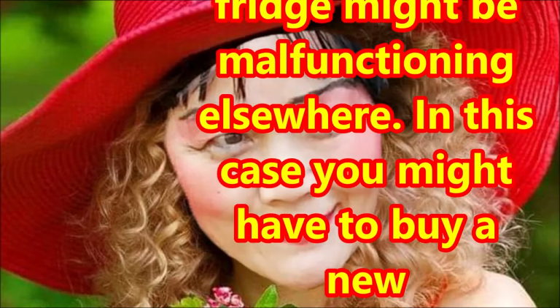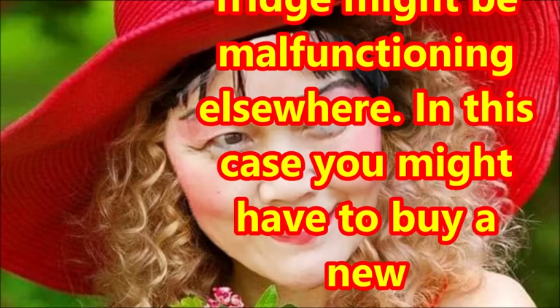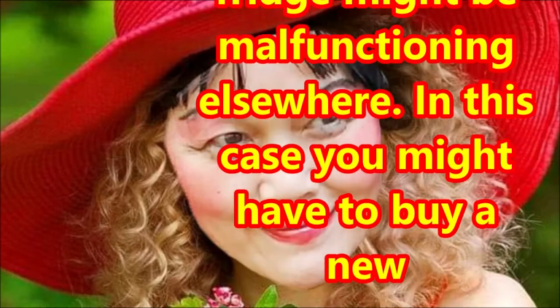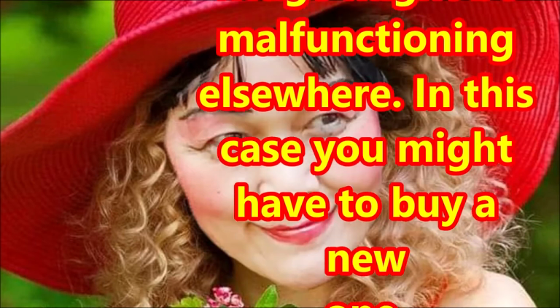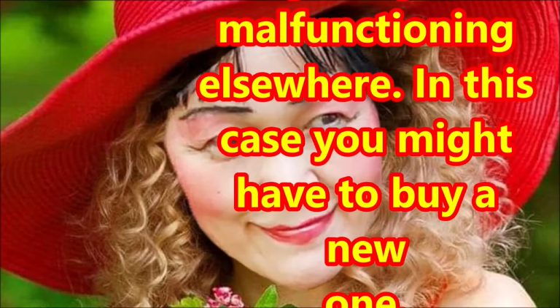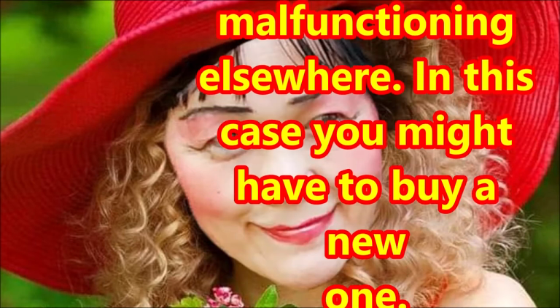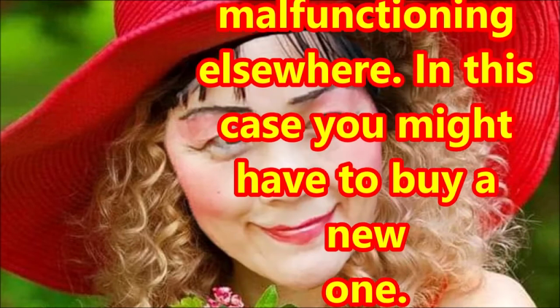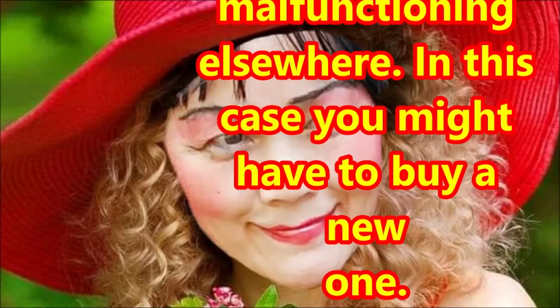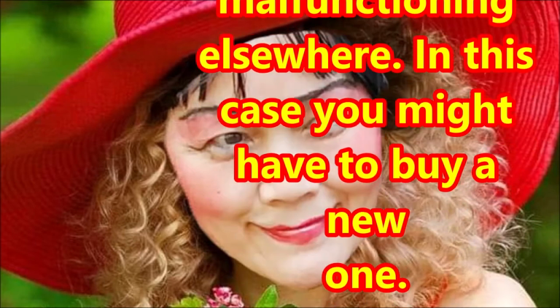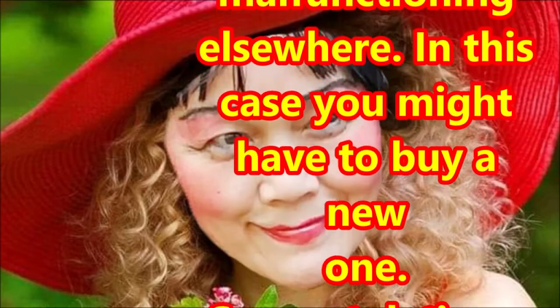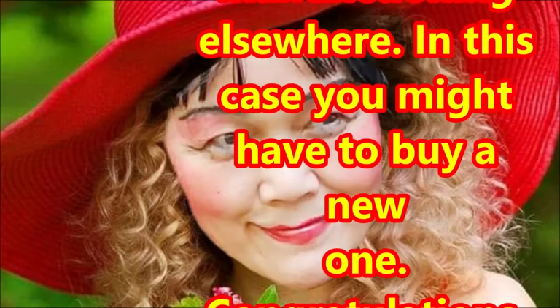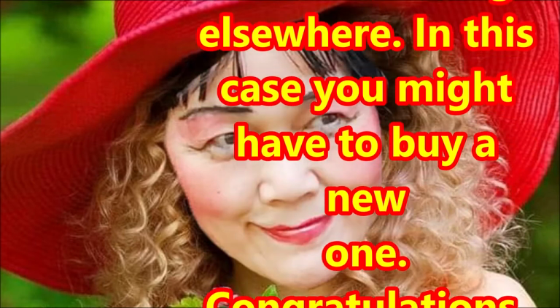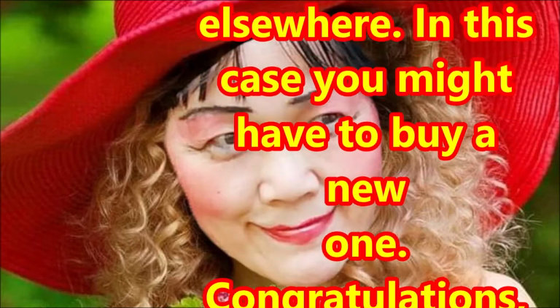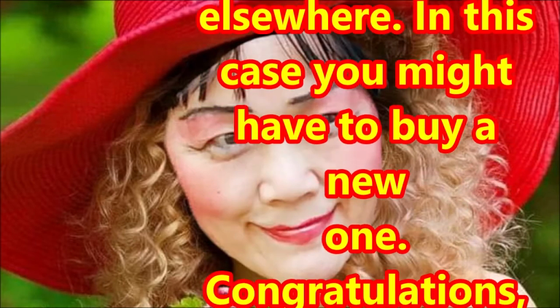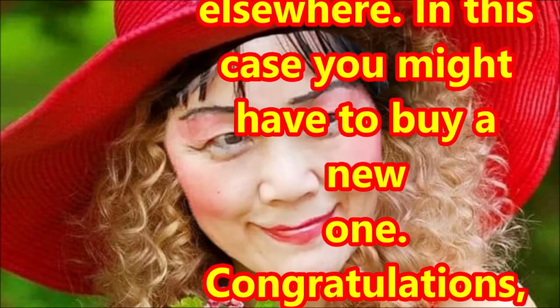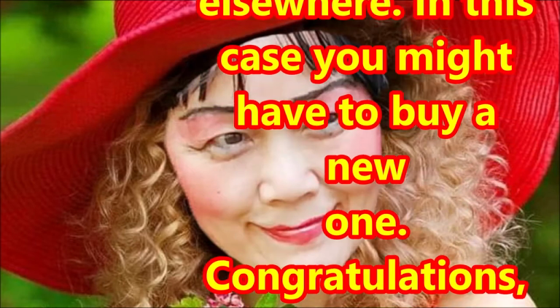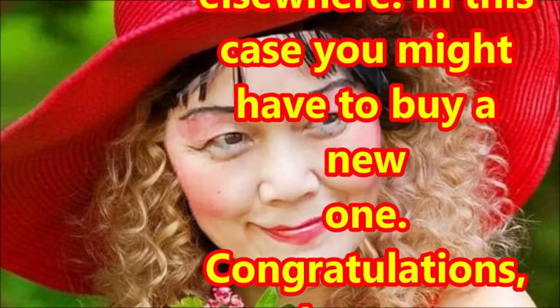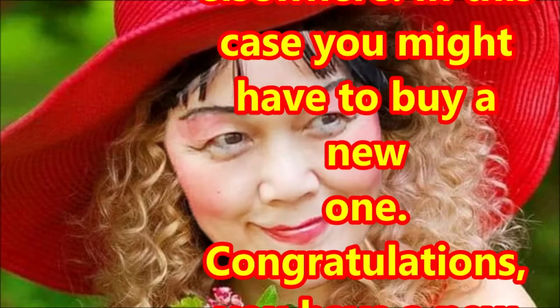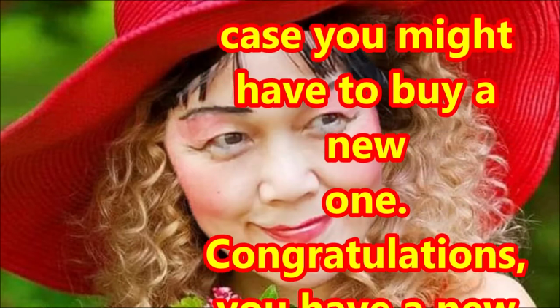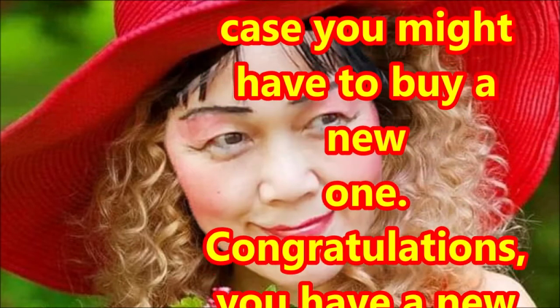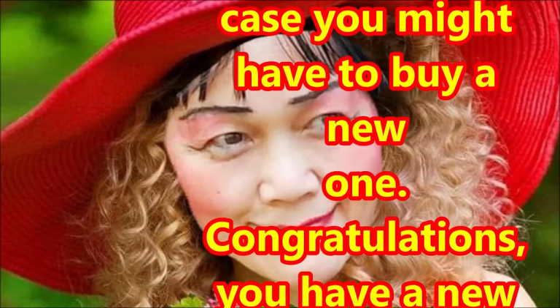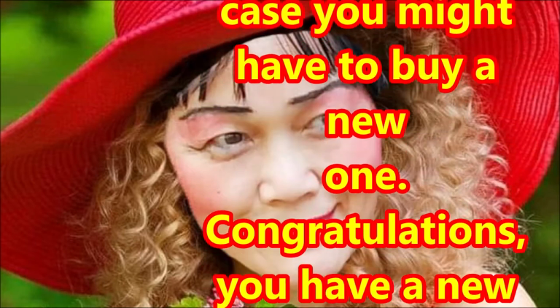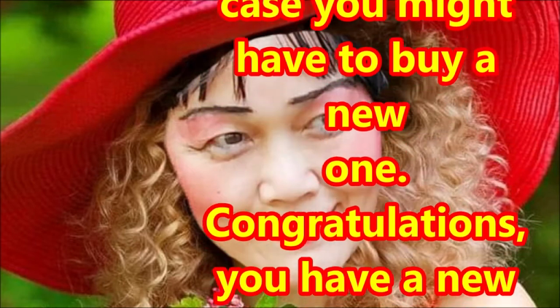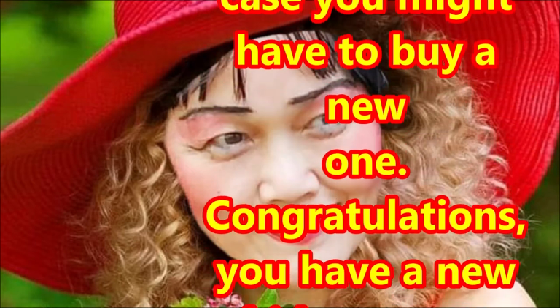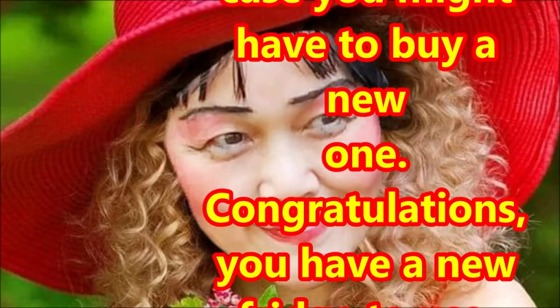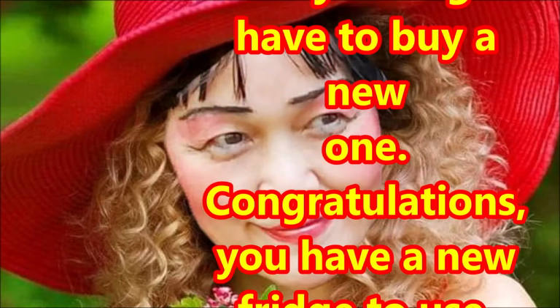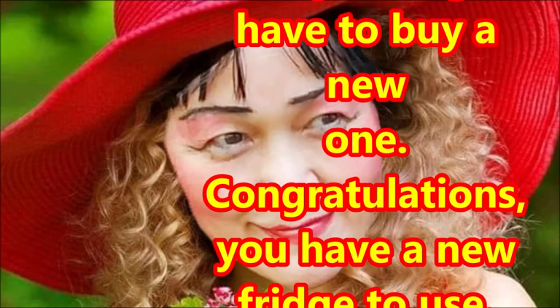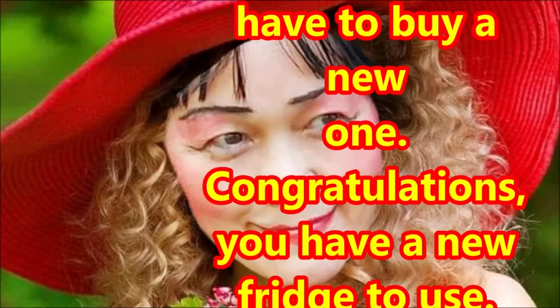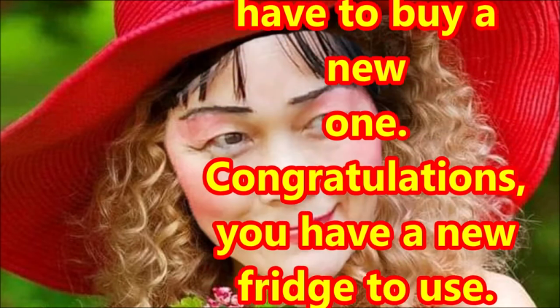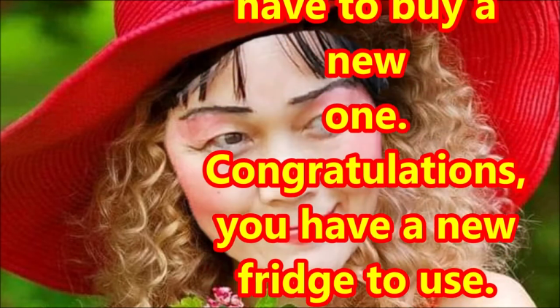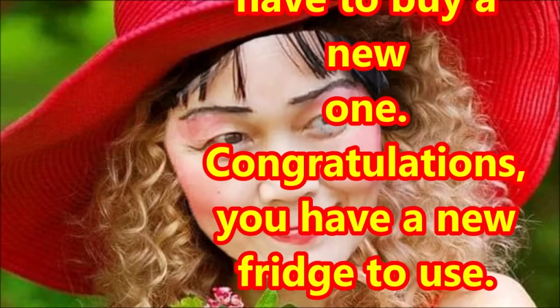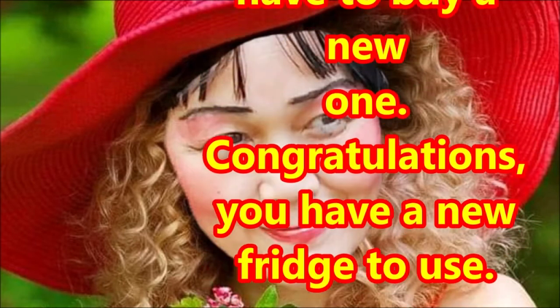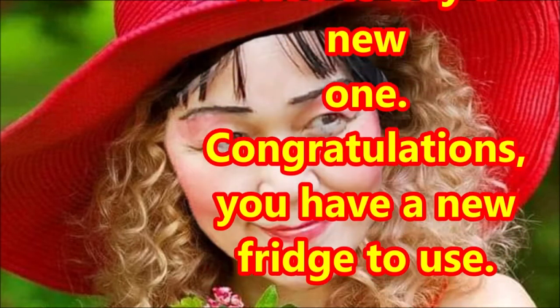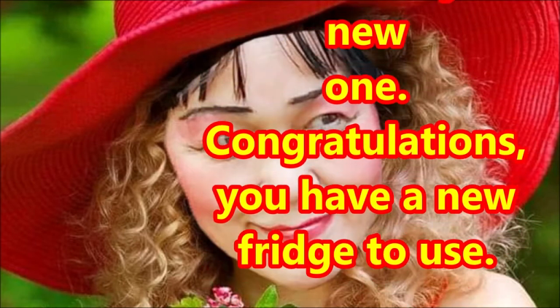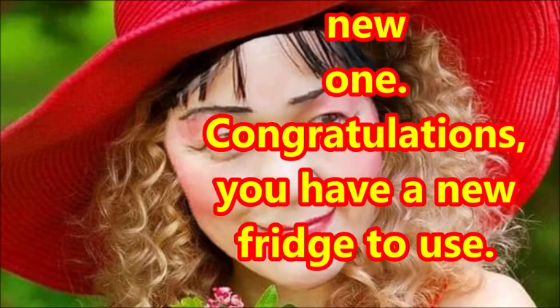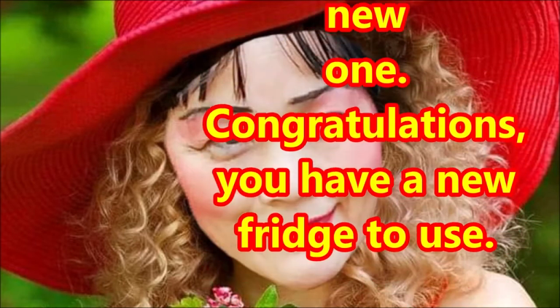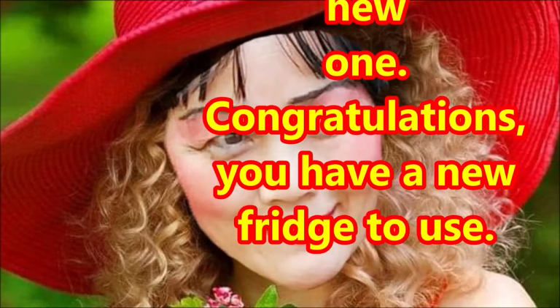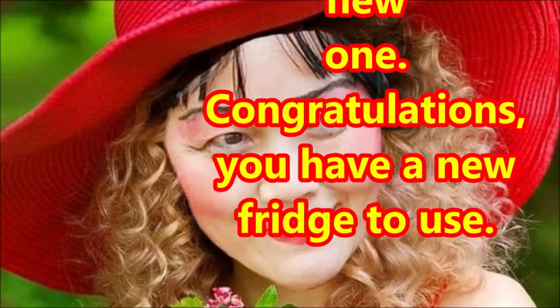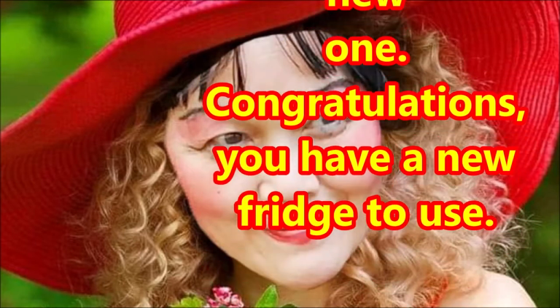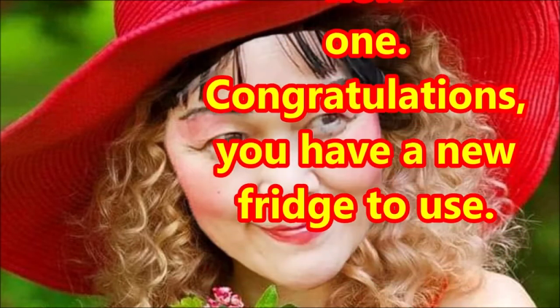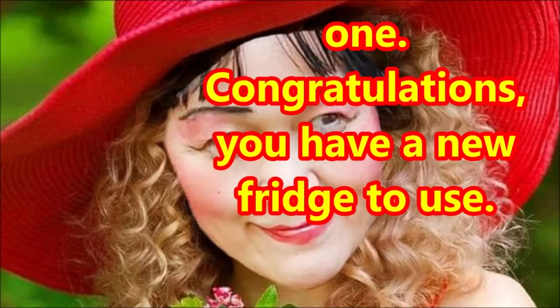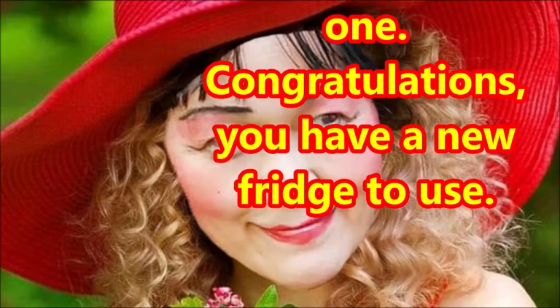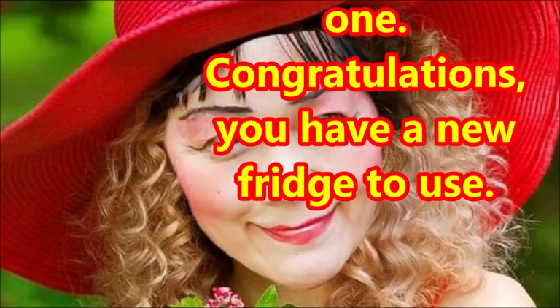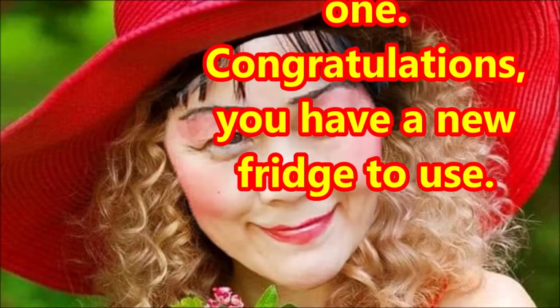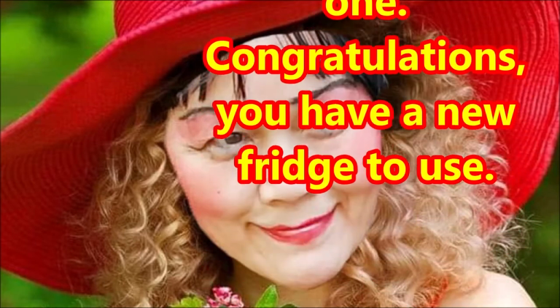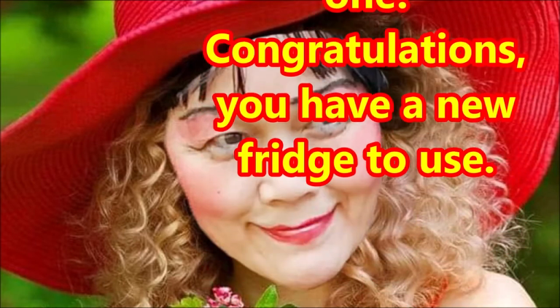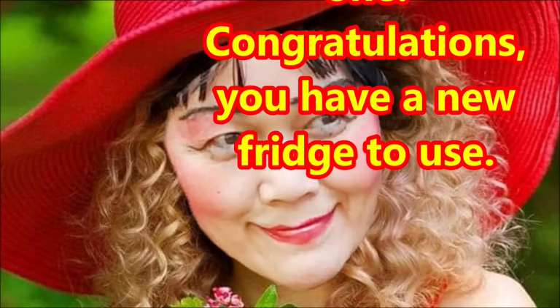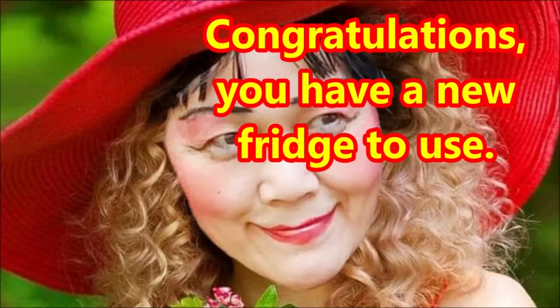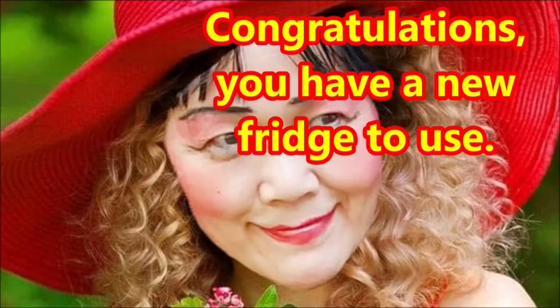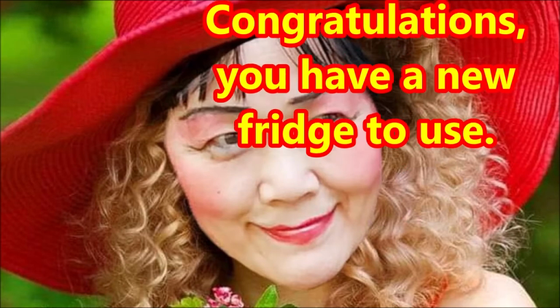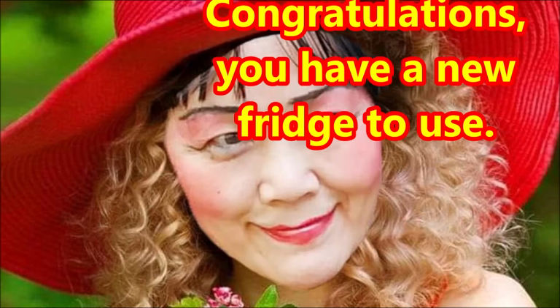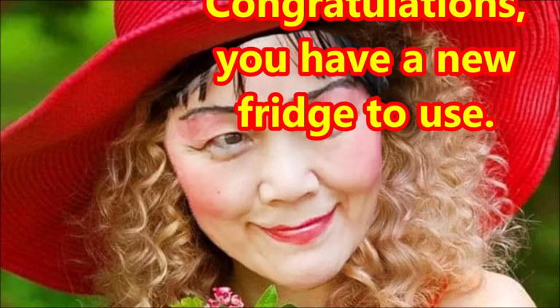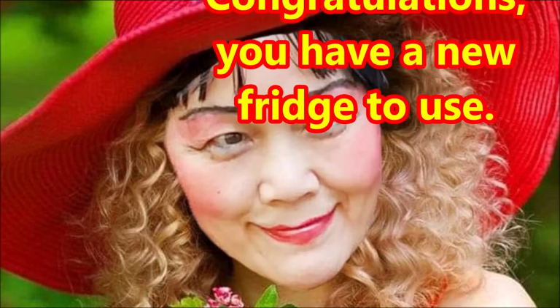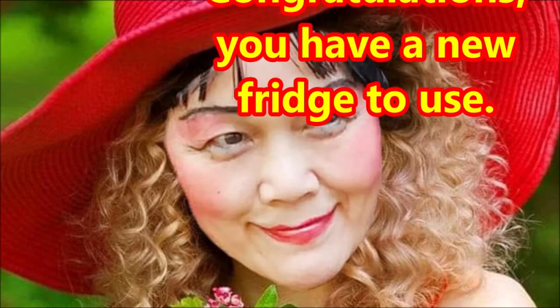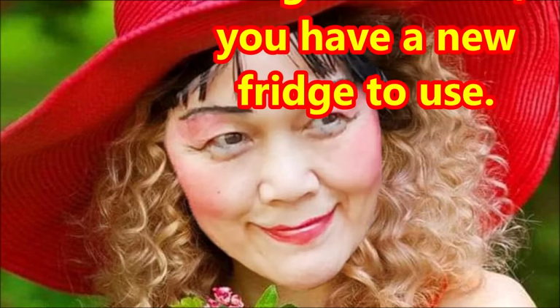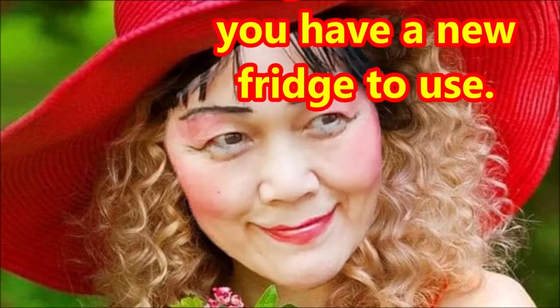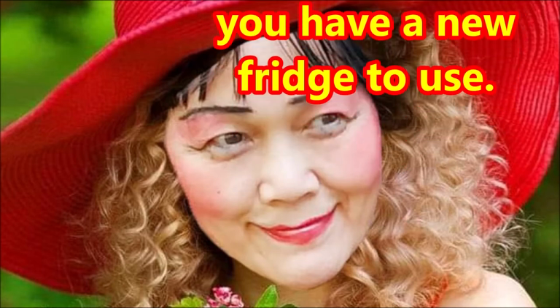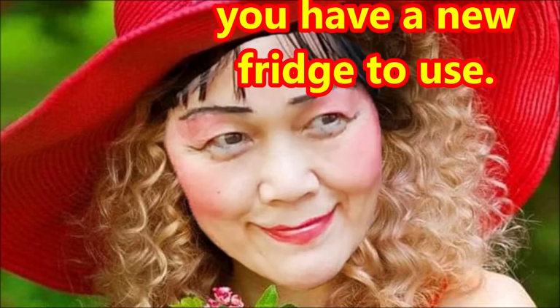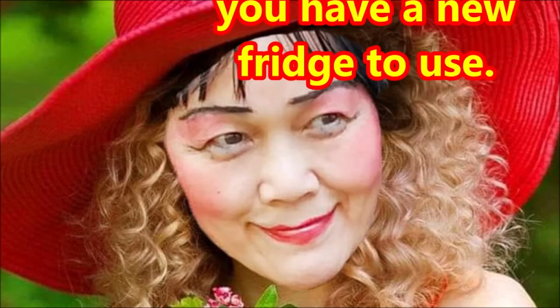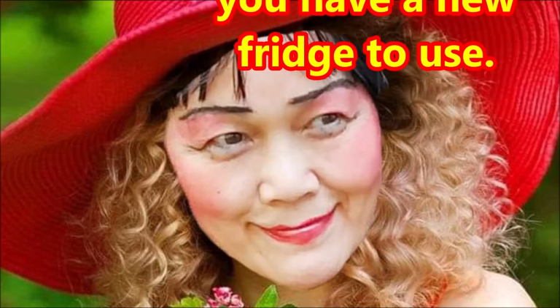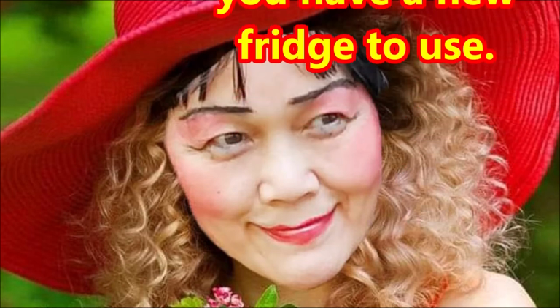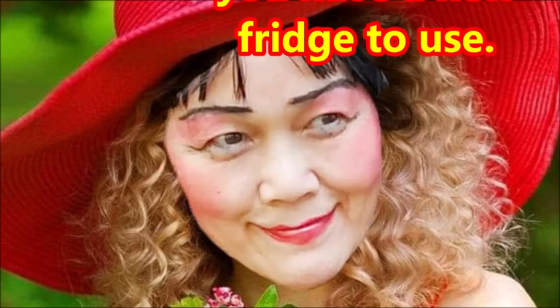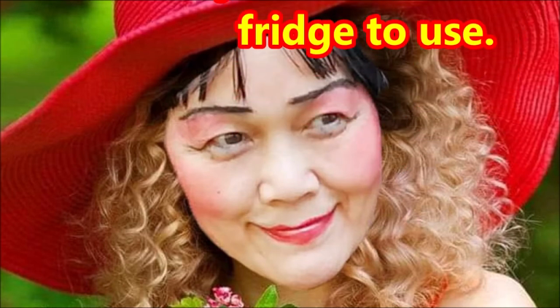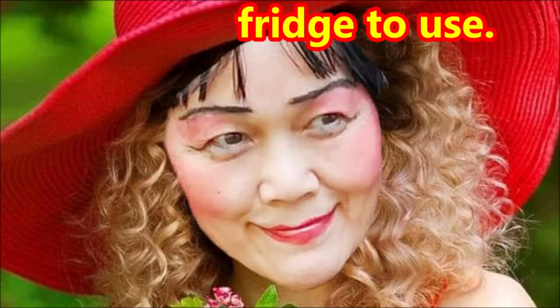In this case you might have to buy a new one. Congratulations, you have a new fridge to use.